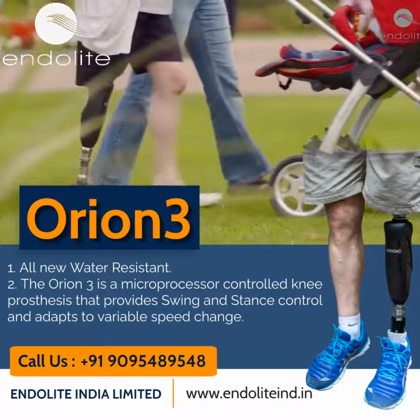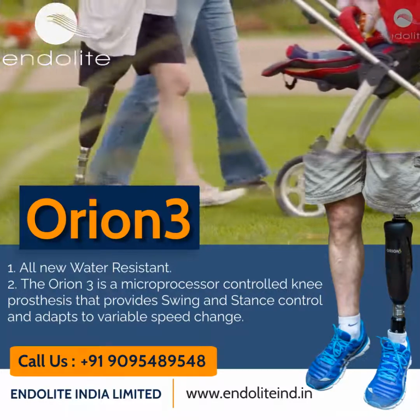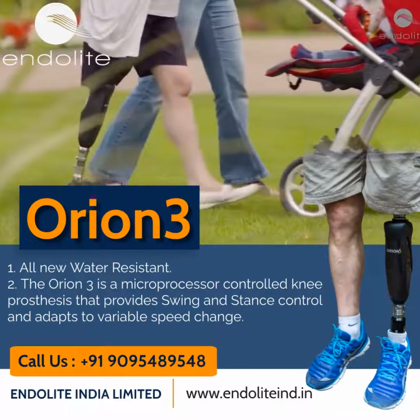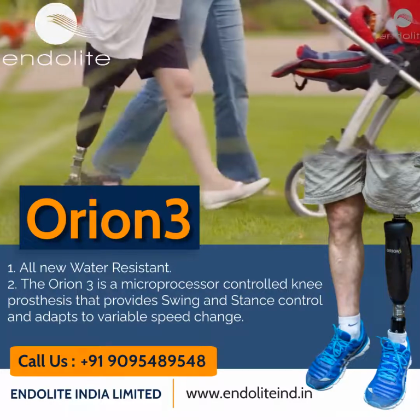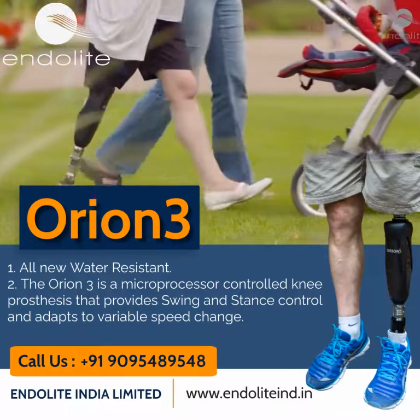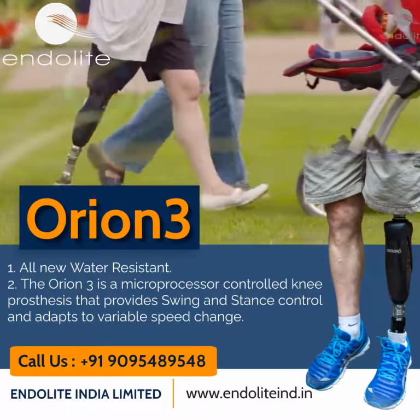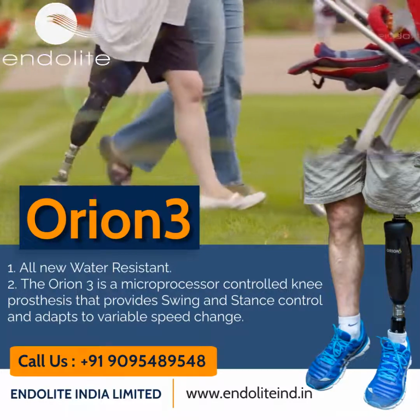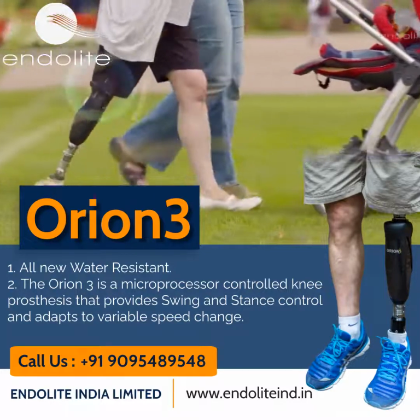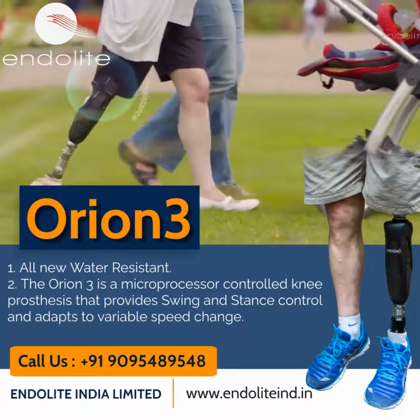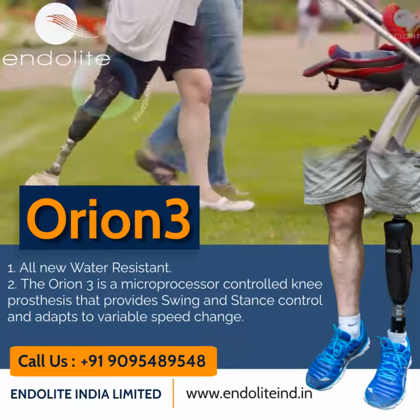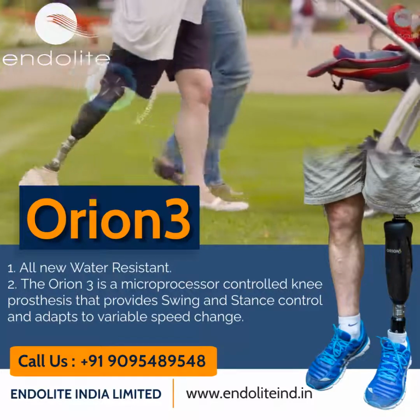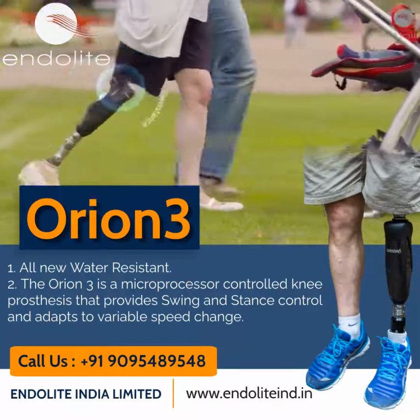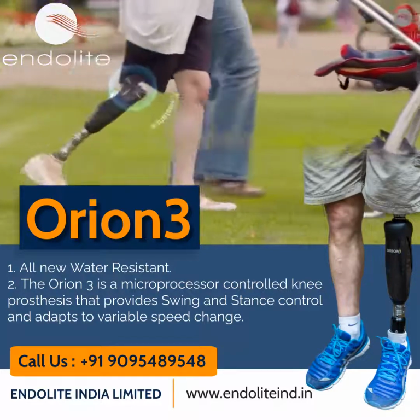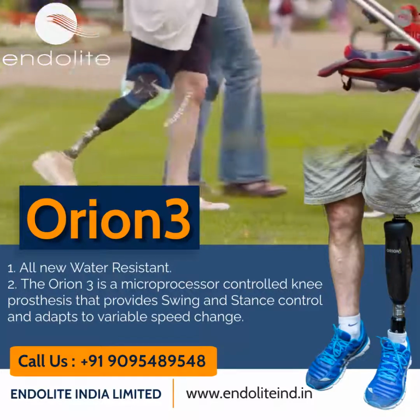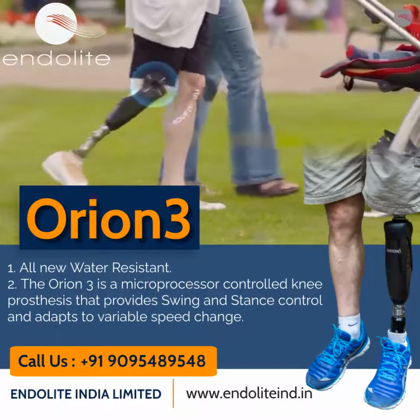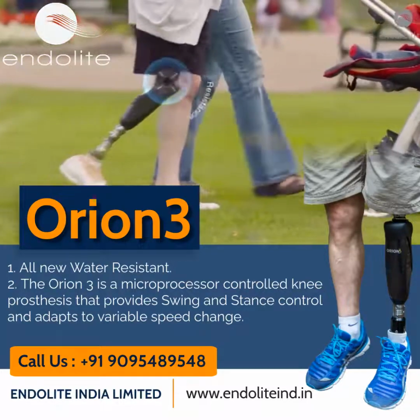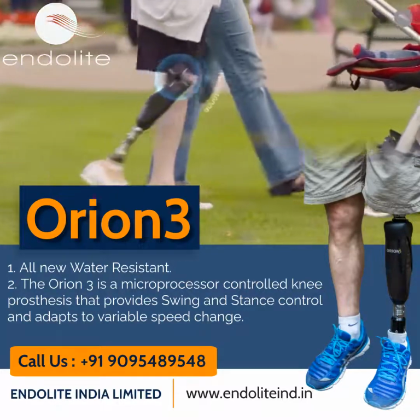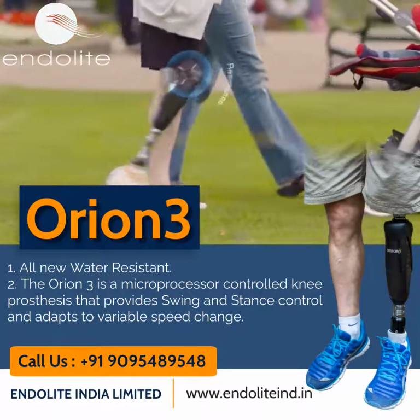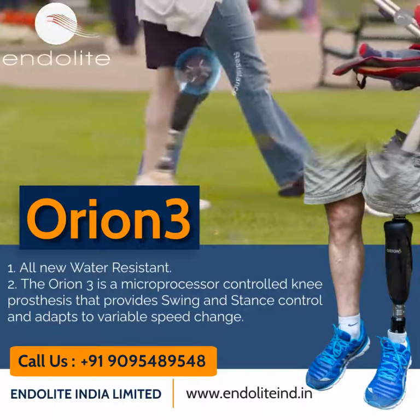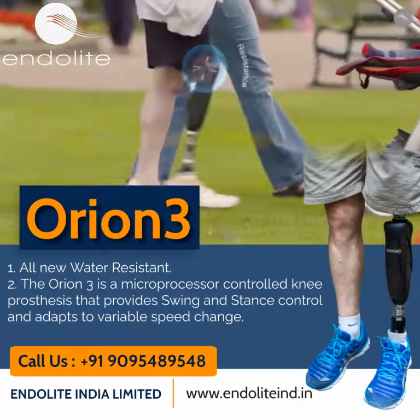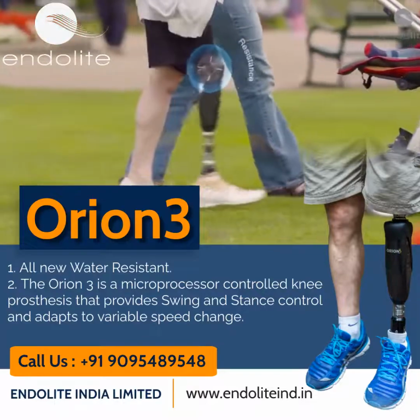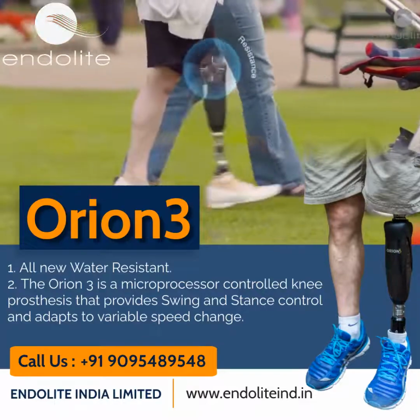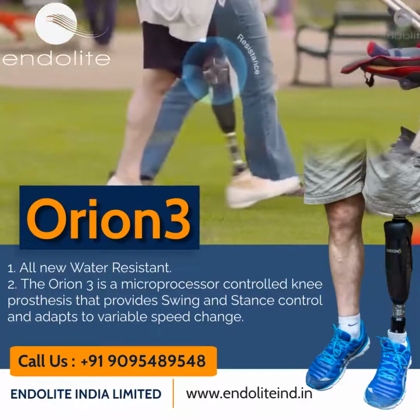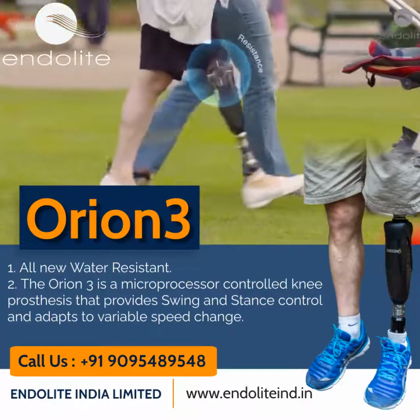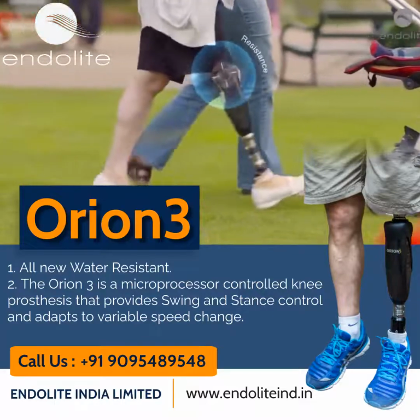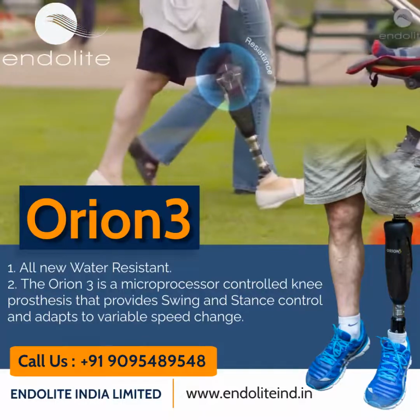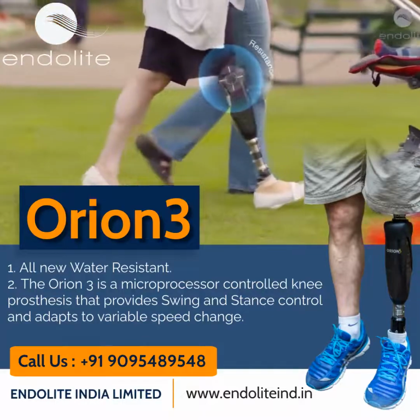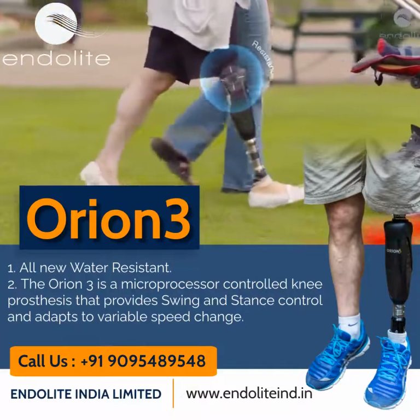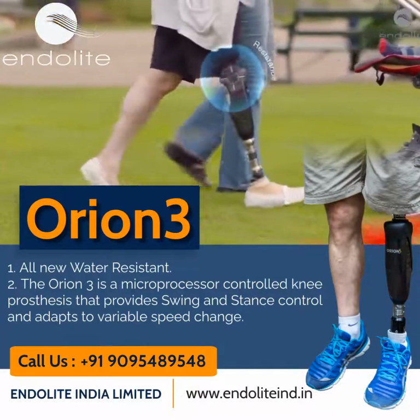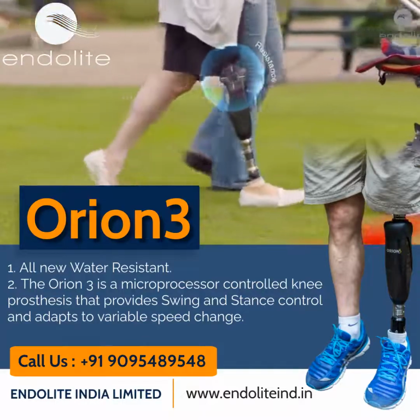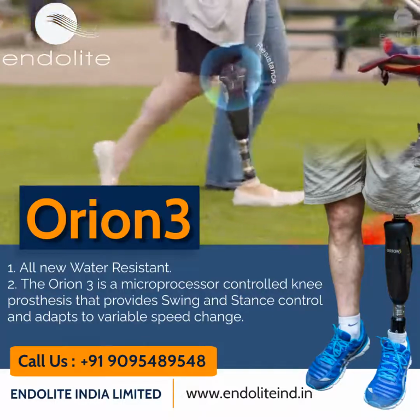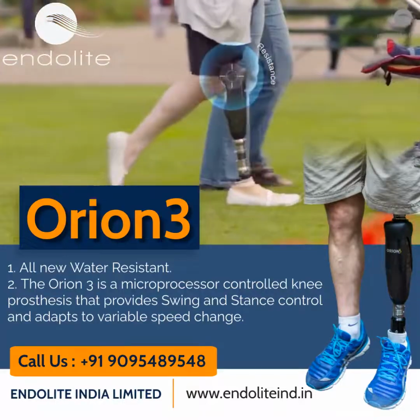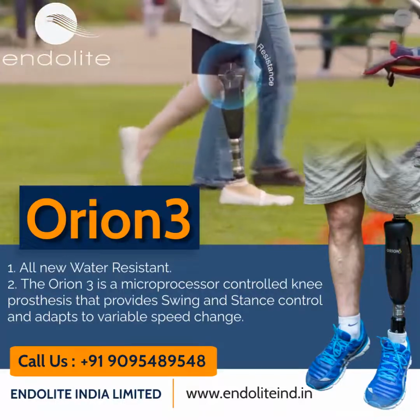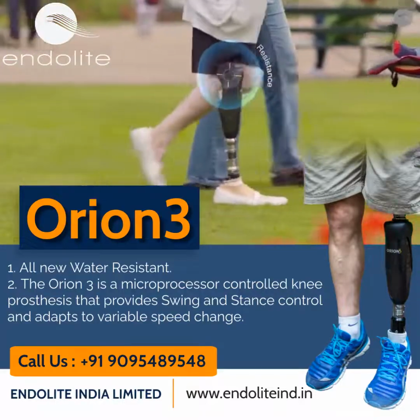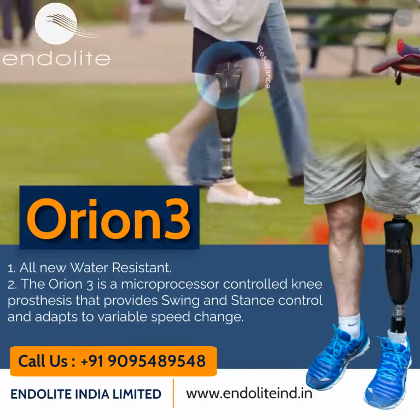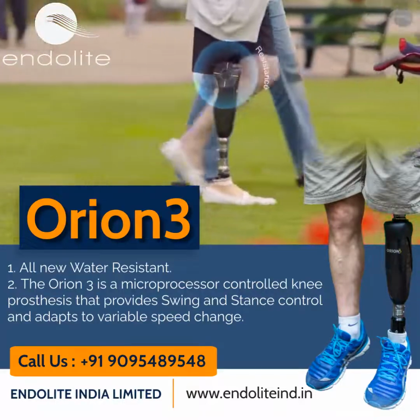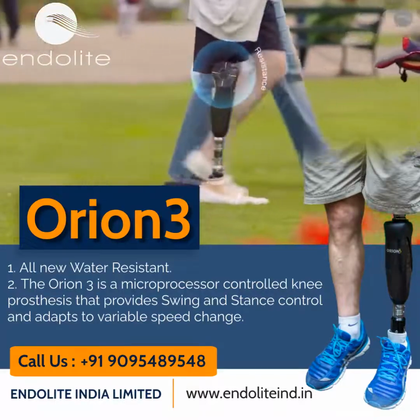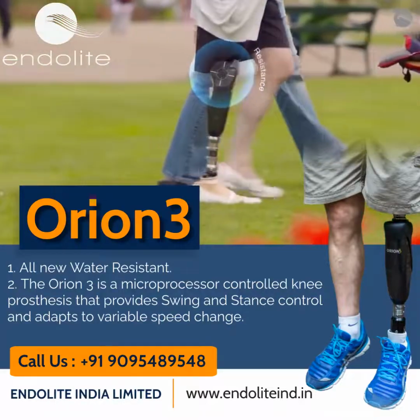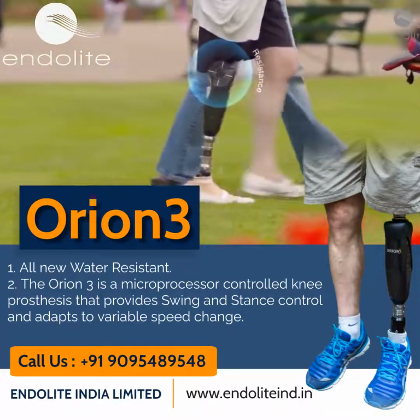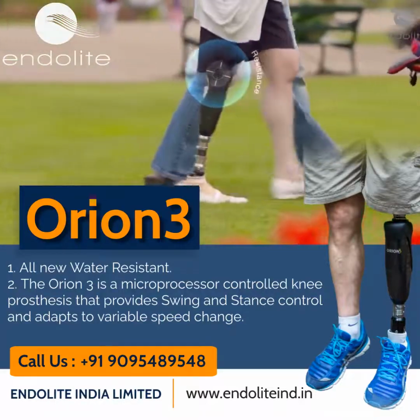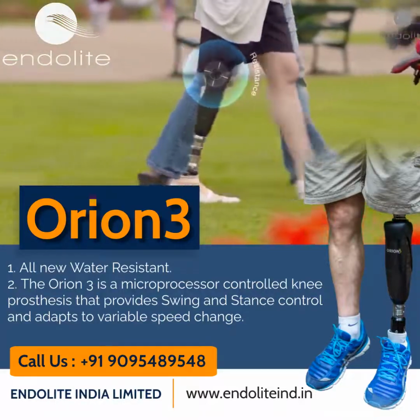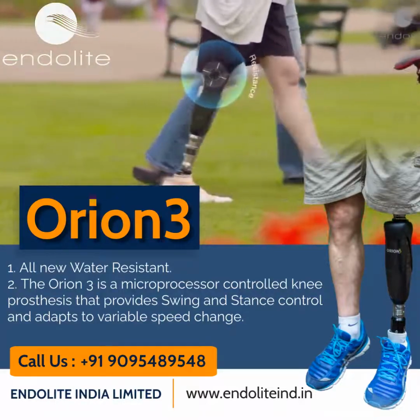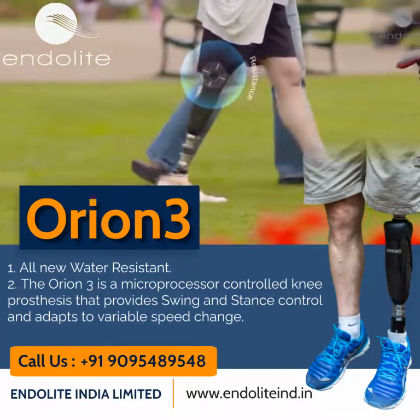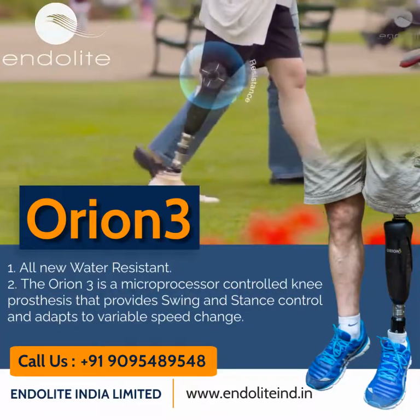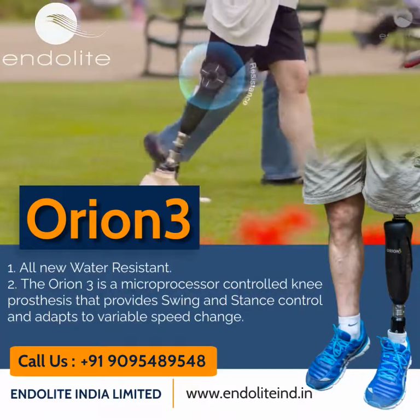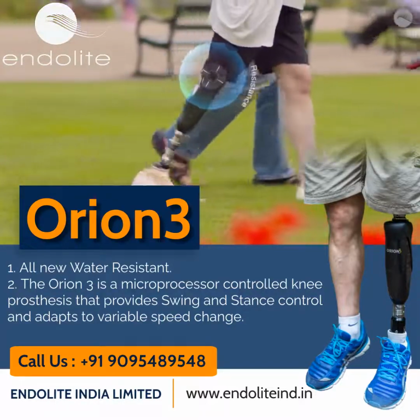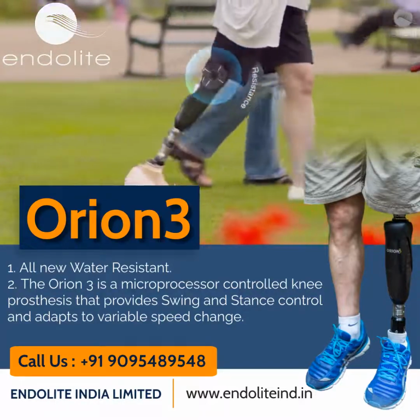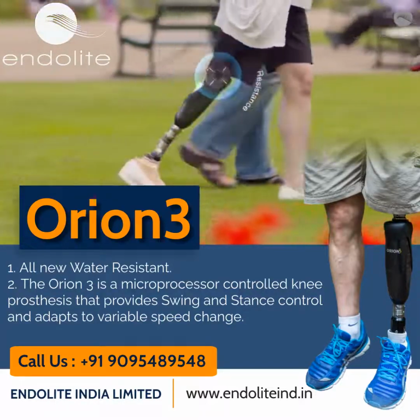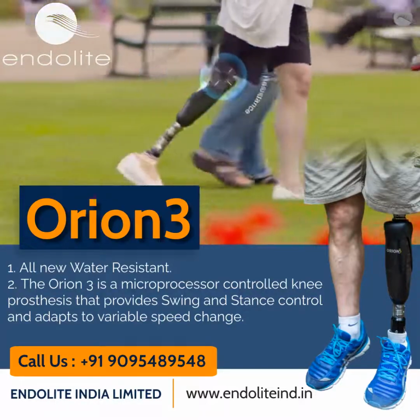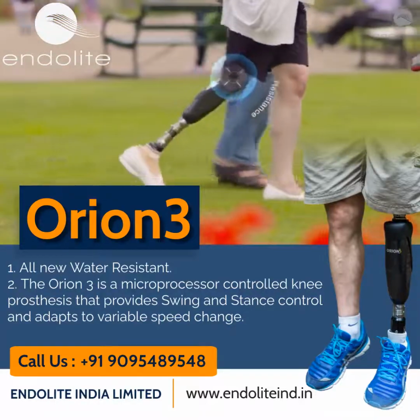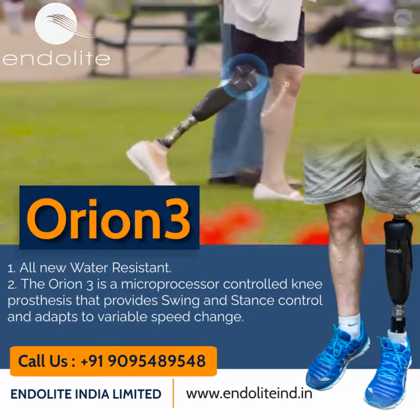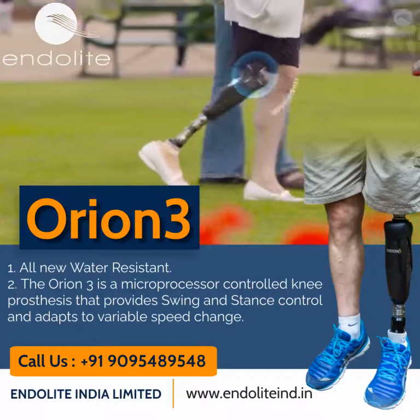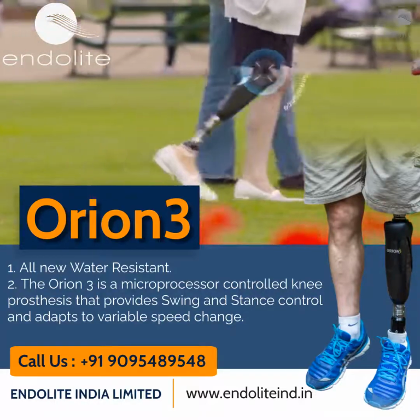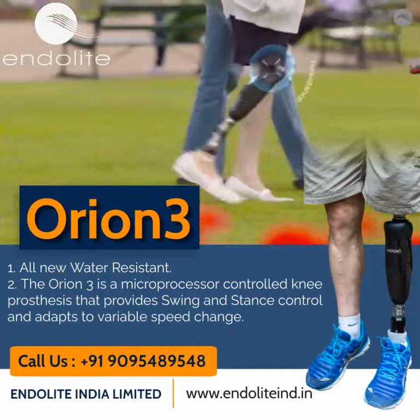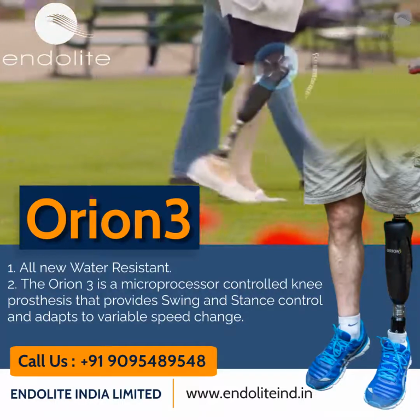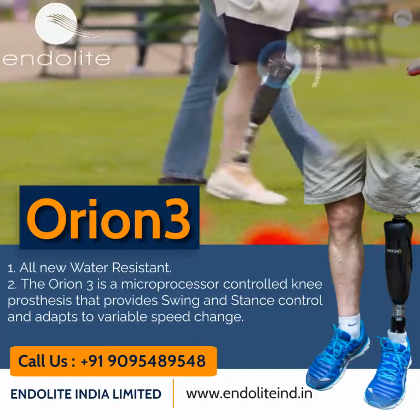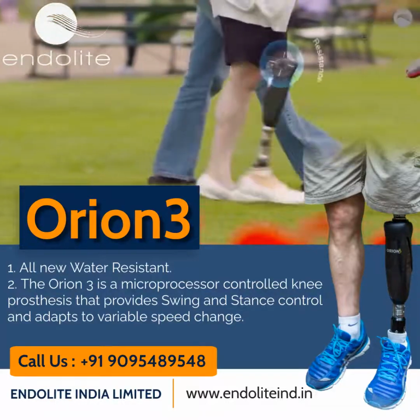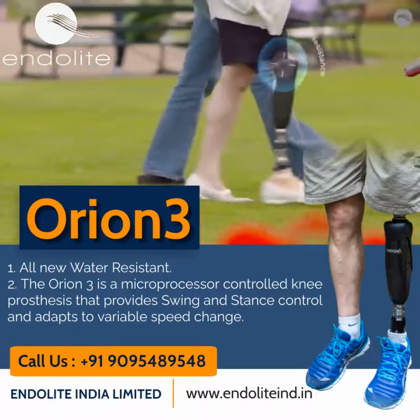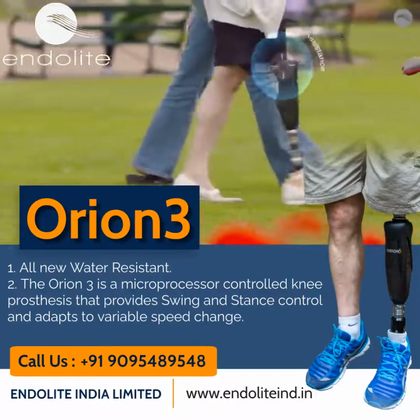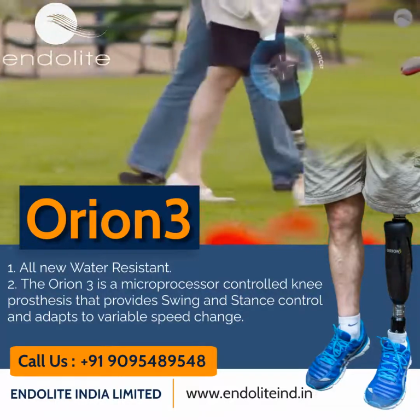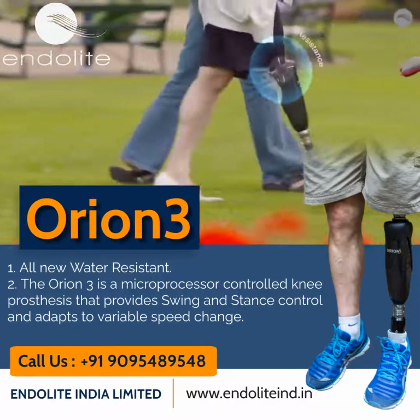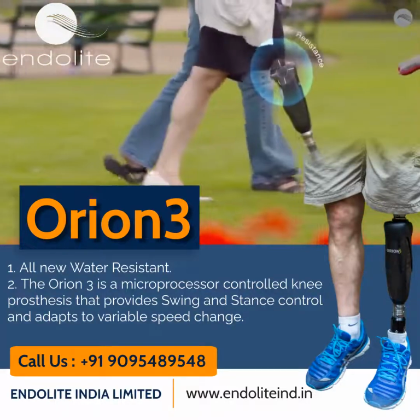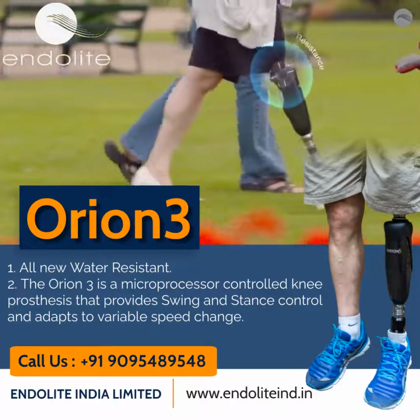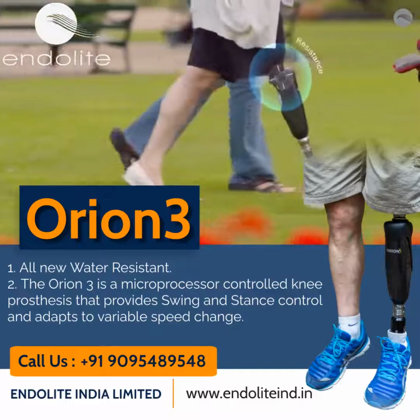Orion 3 provides supportive resistance during the stance phase, and this results in optimal stability, greater safety, and reduced effort for the user.